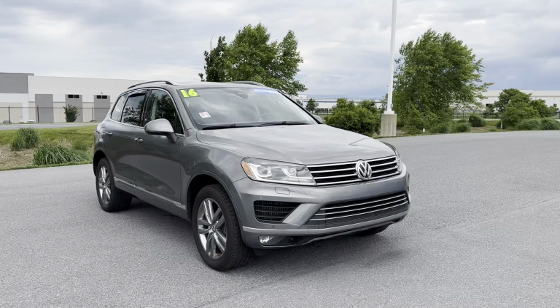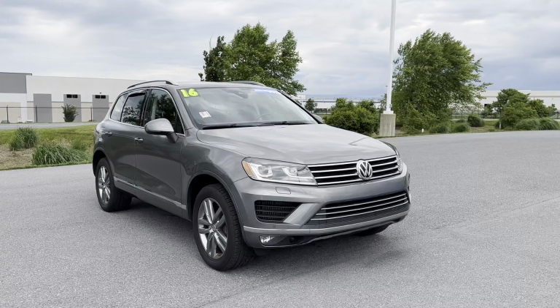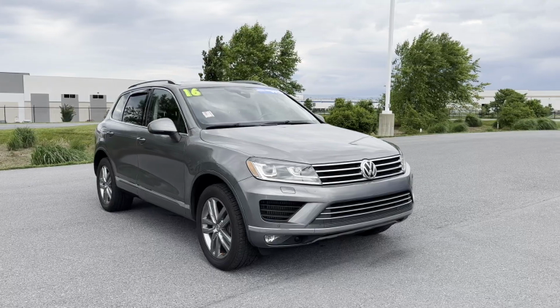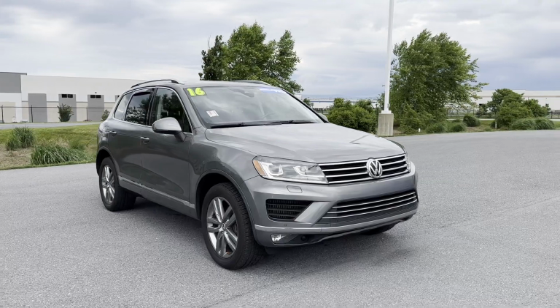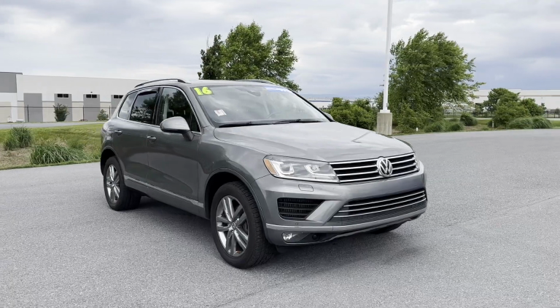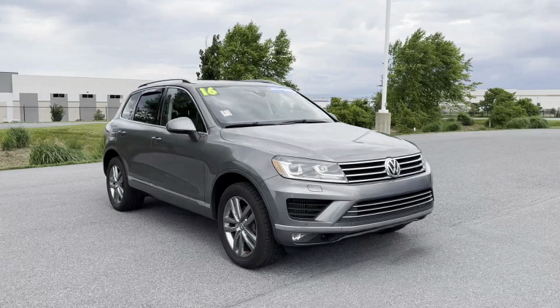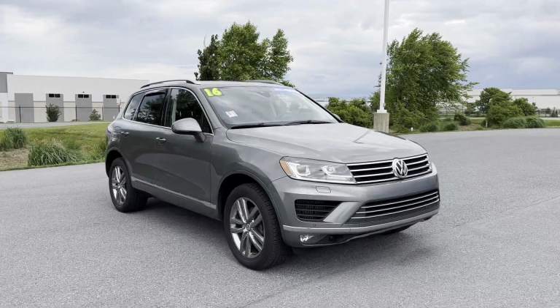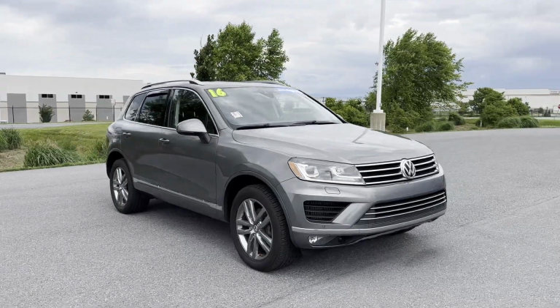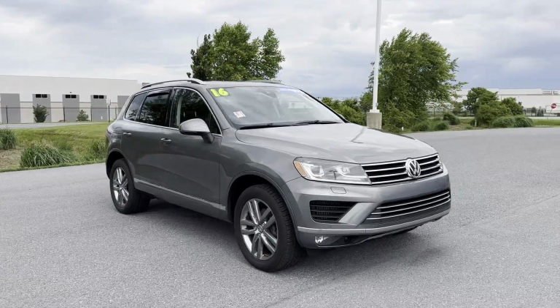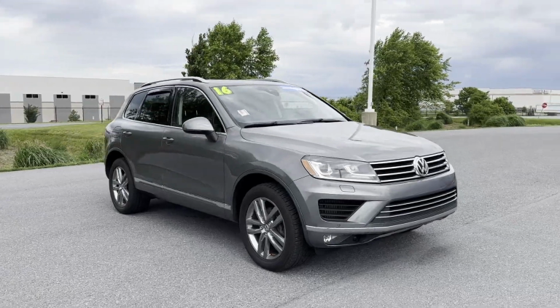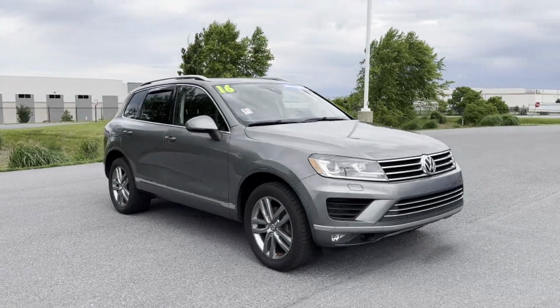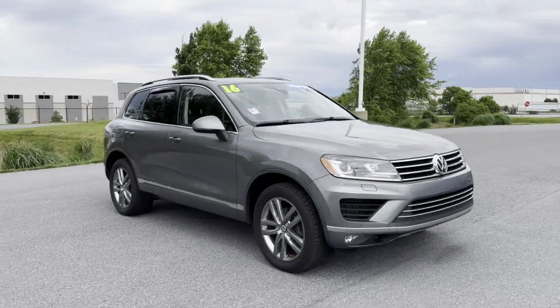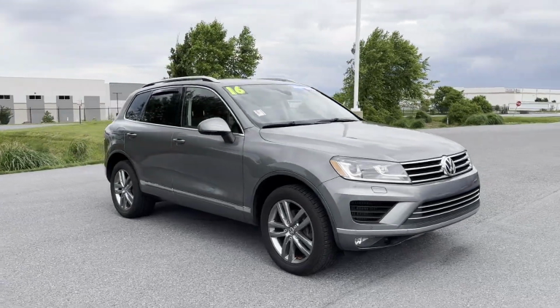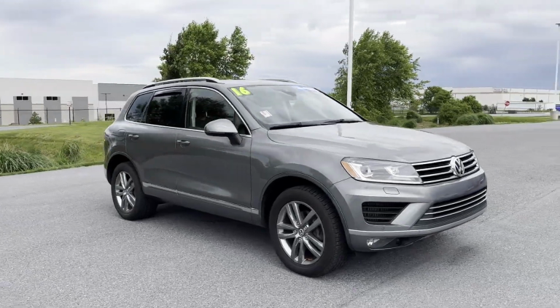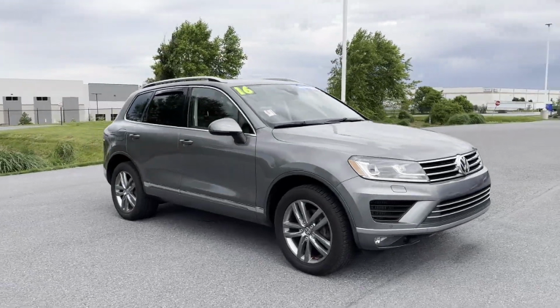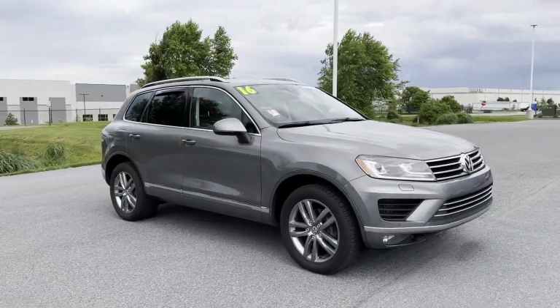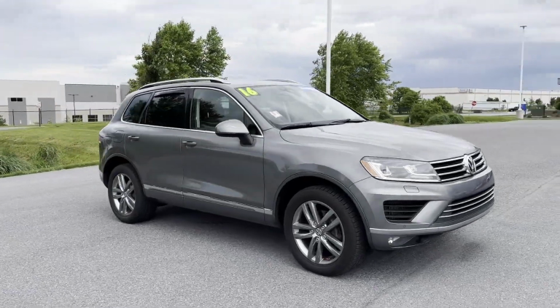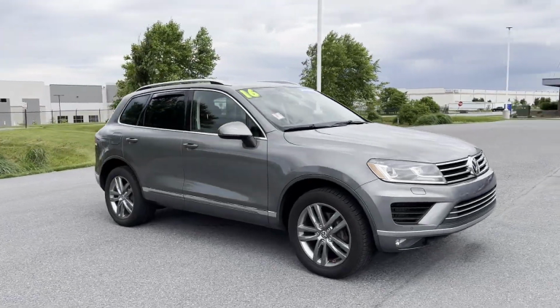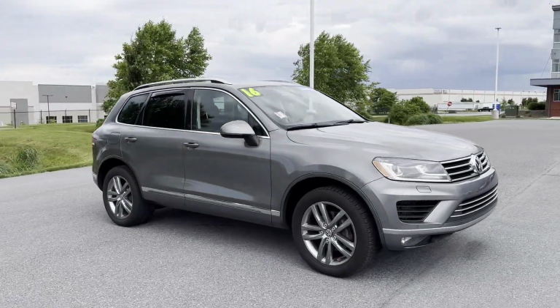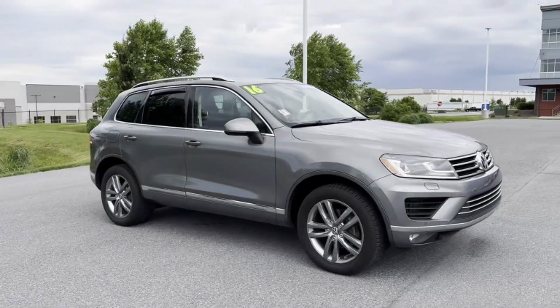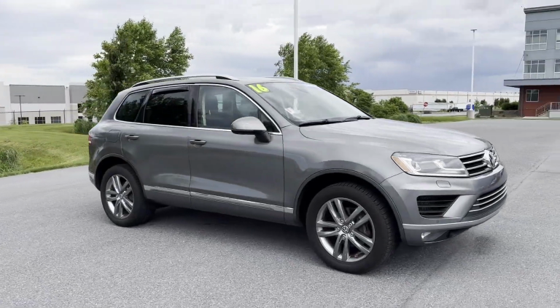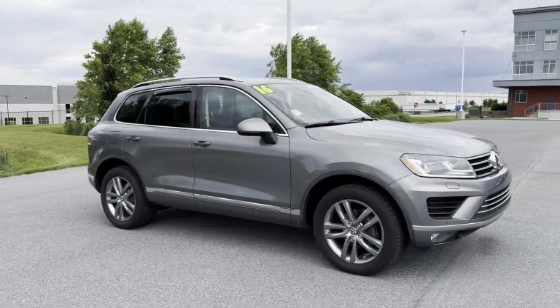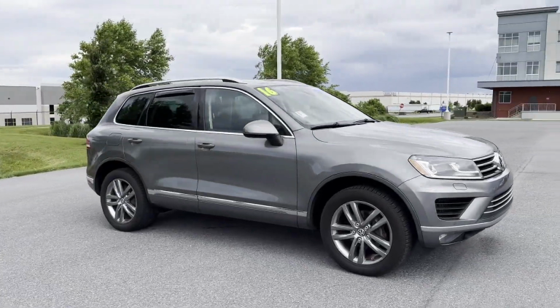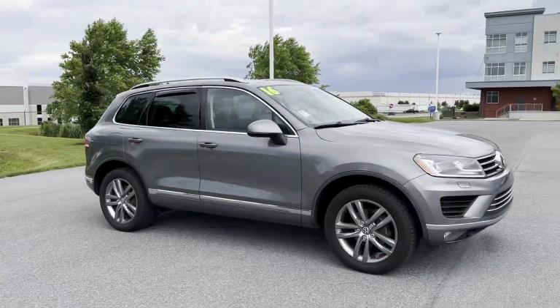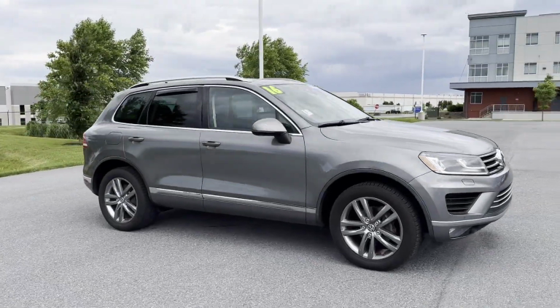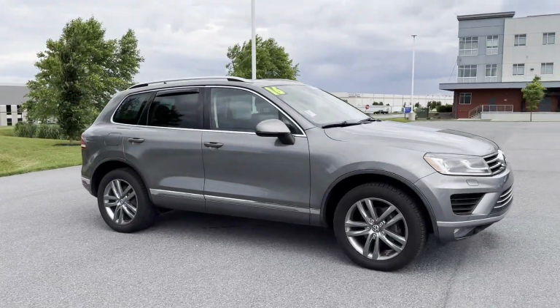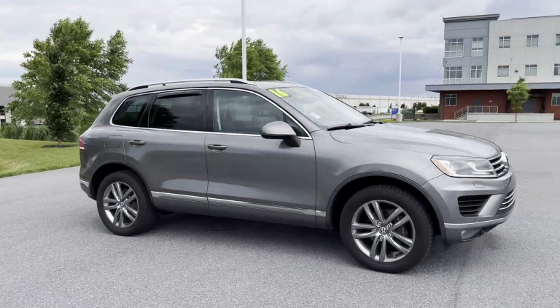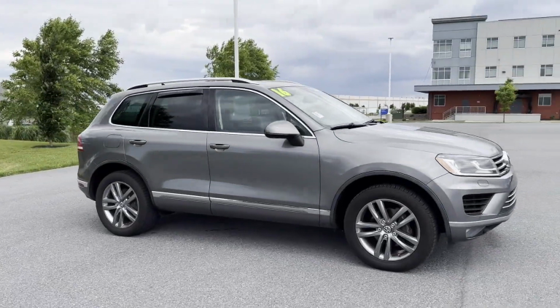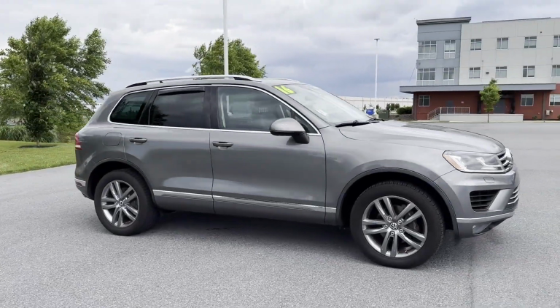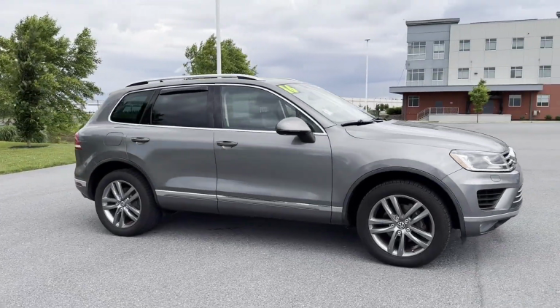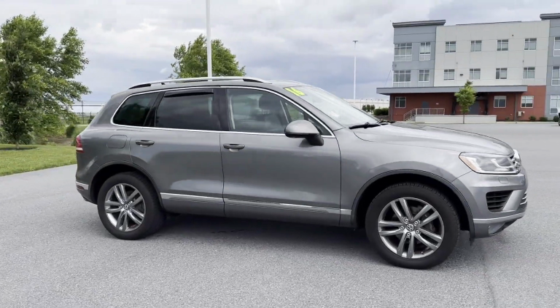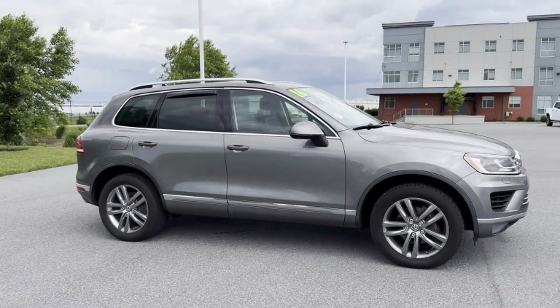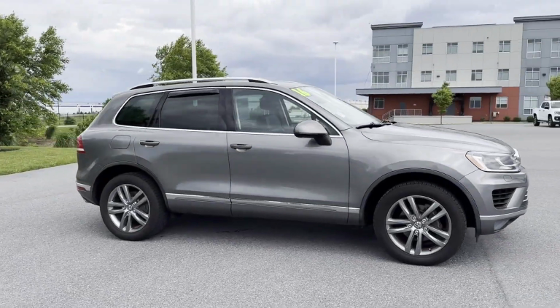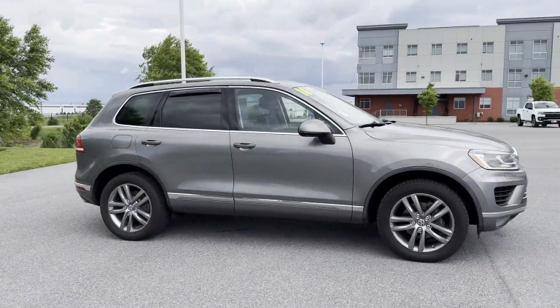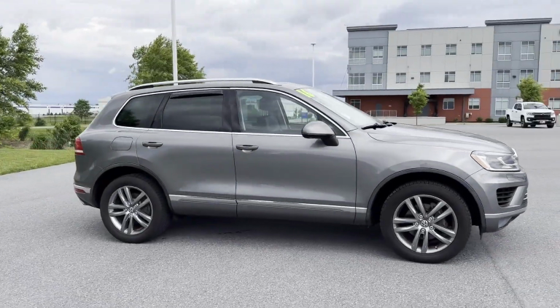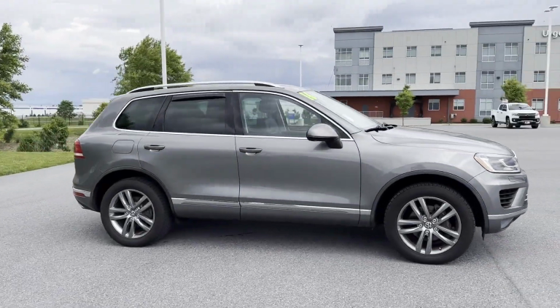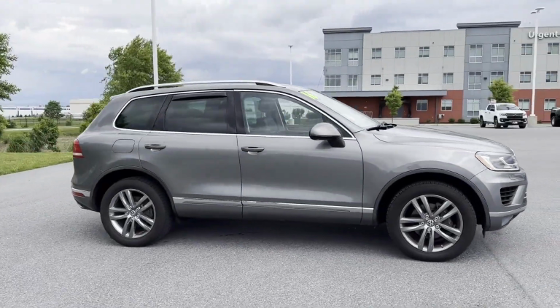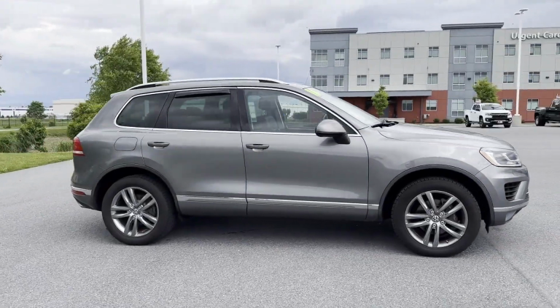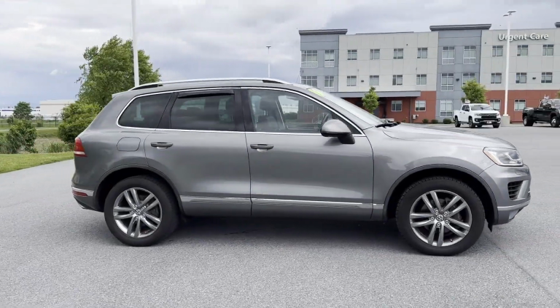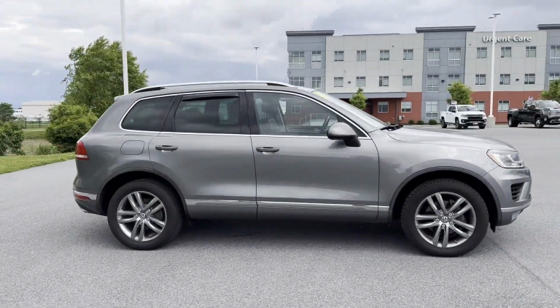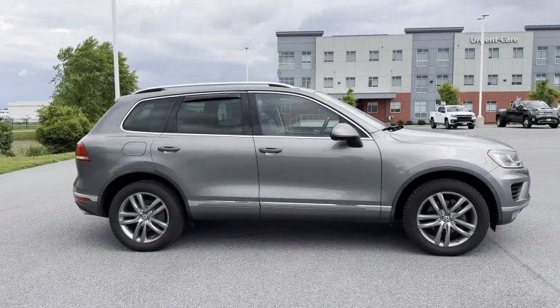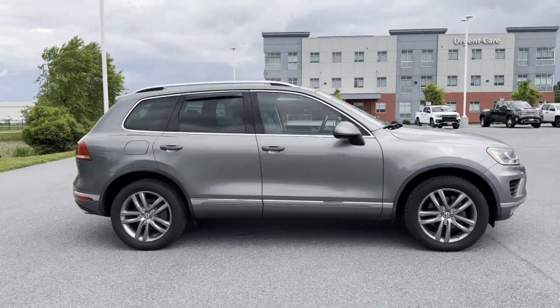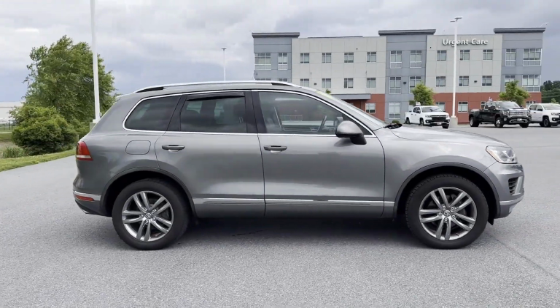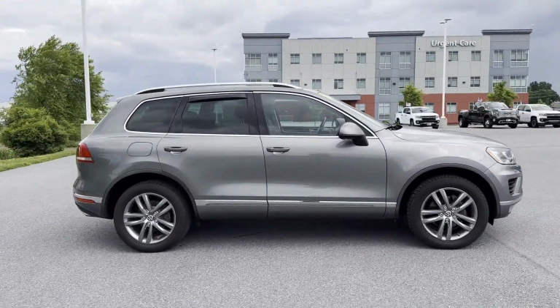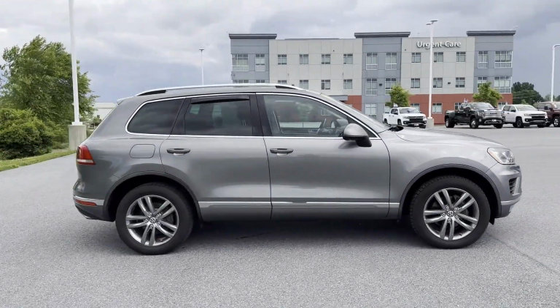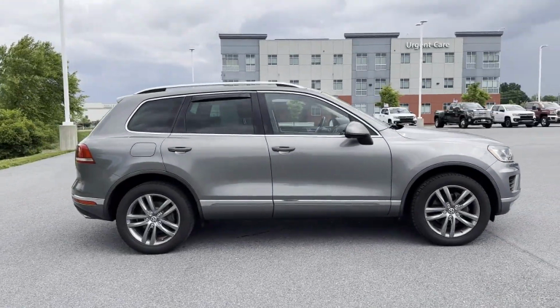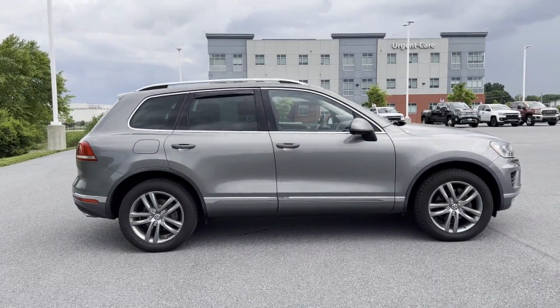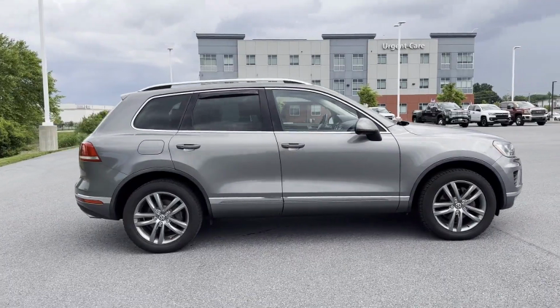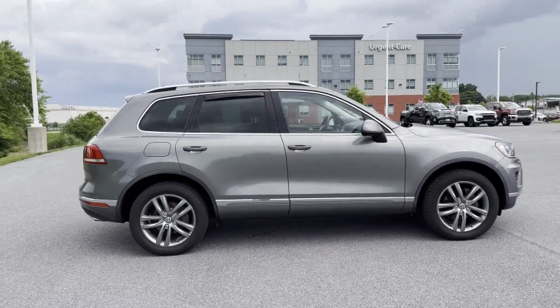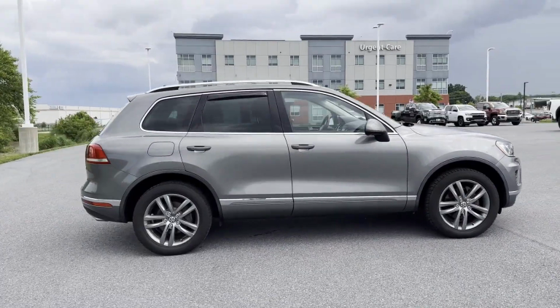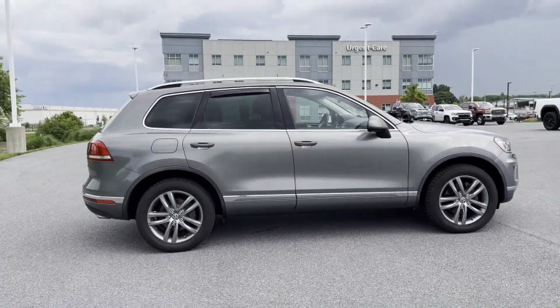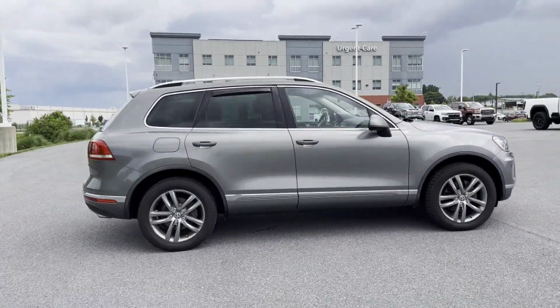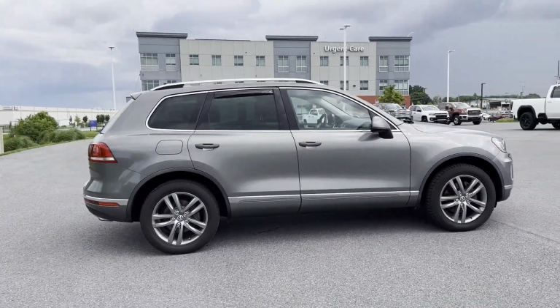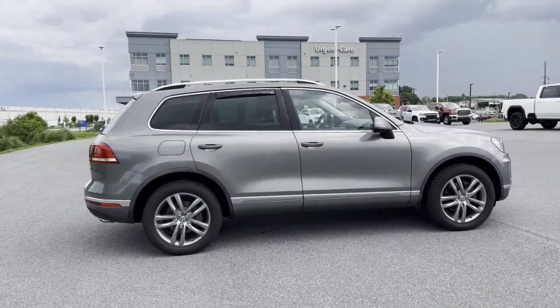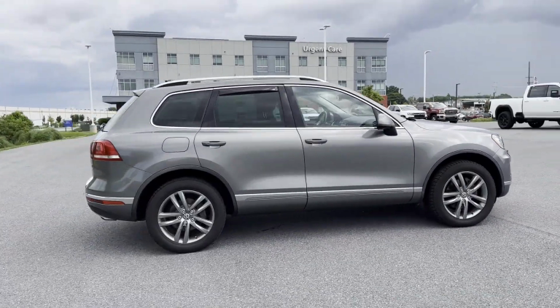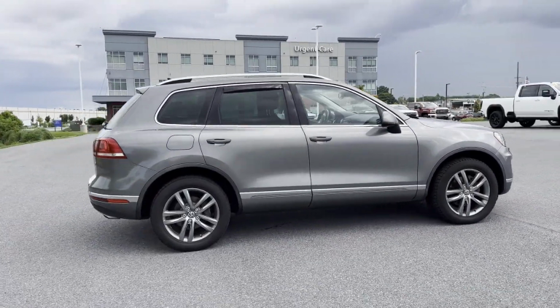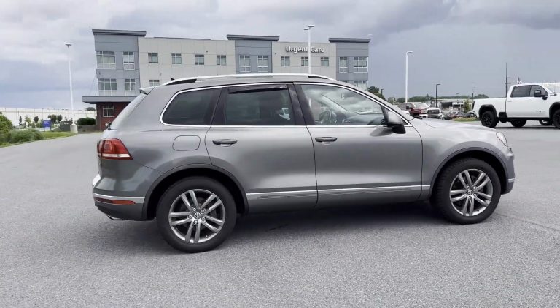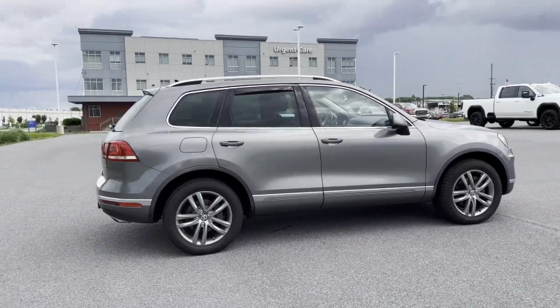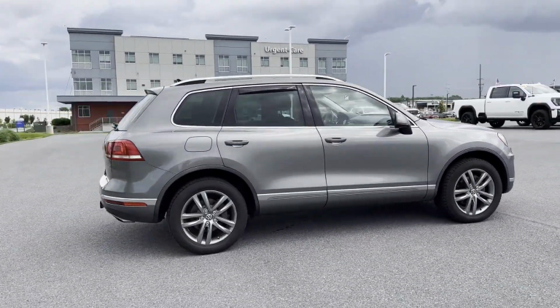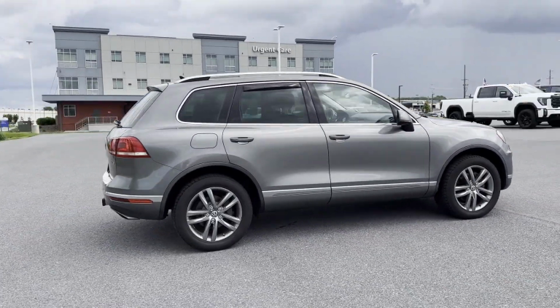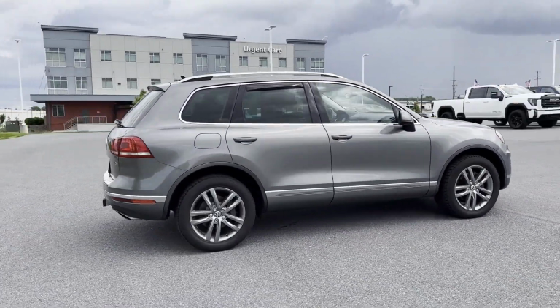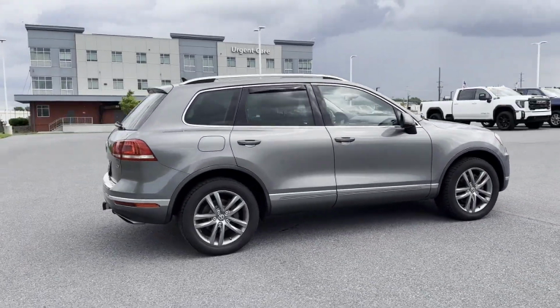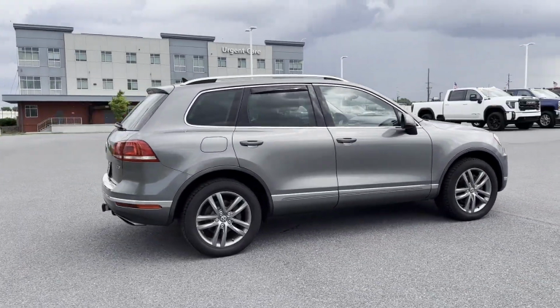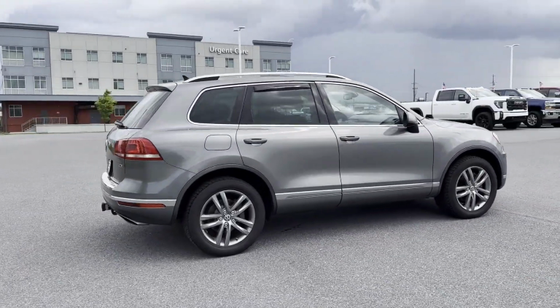2016 Volkswagen Touareg. This SUV offers space as well as power and performance.